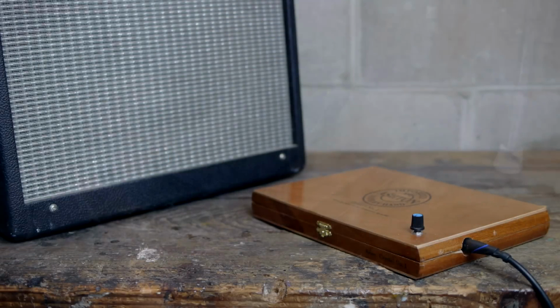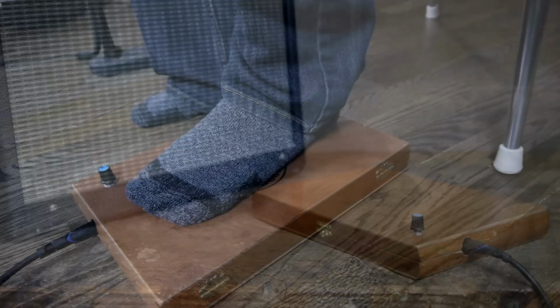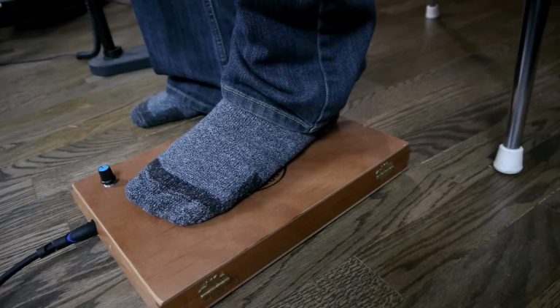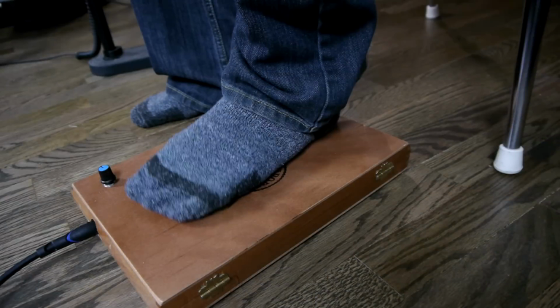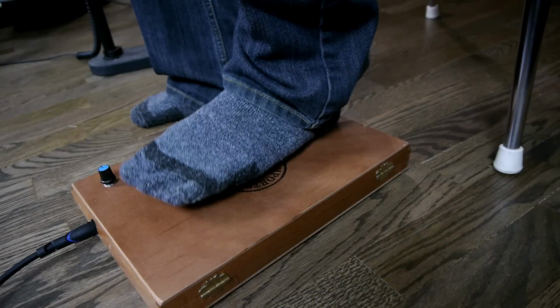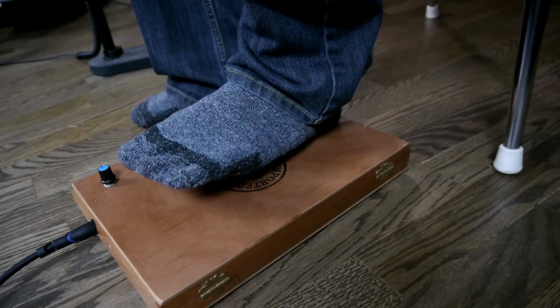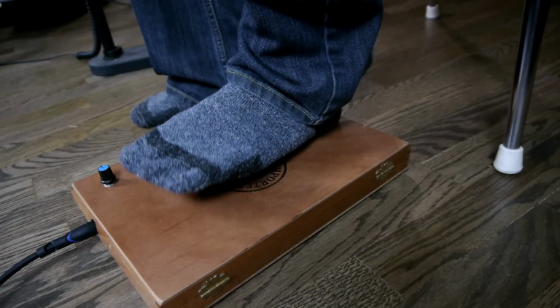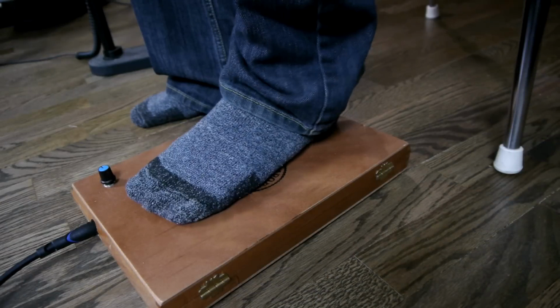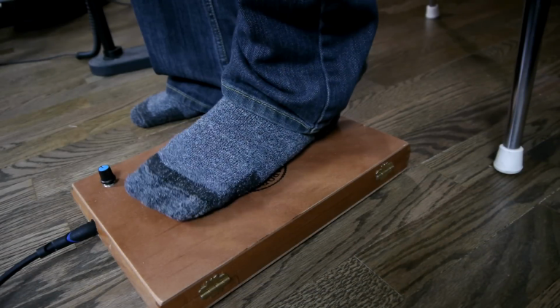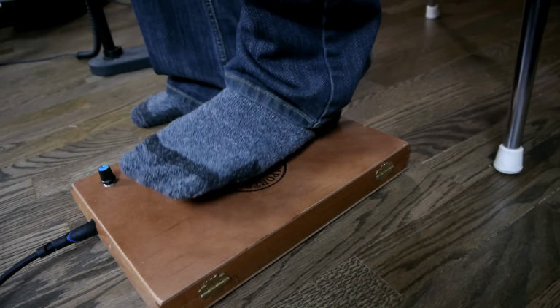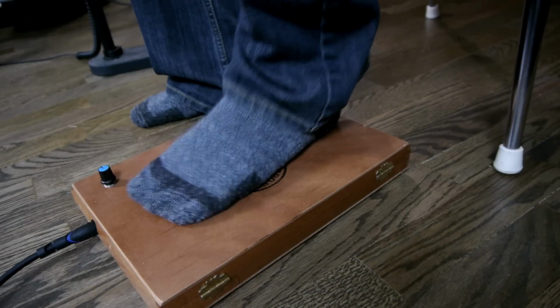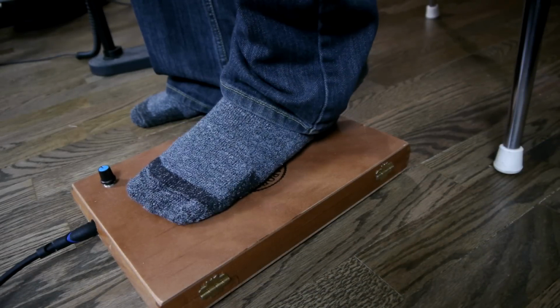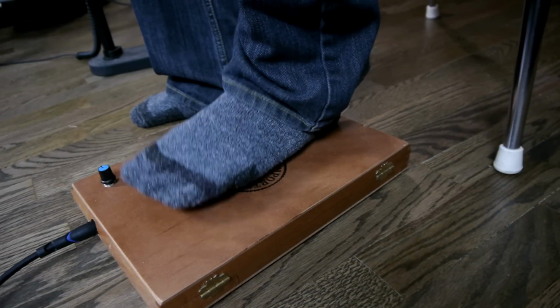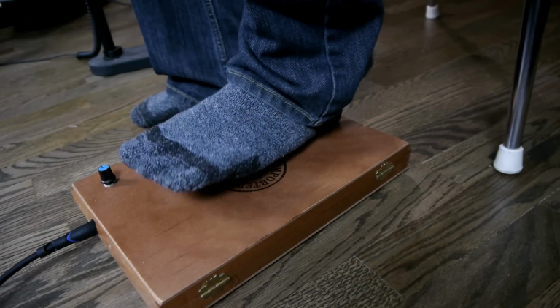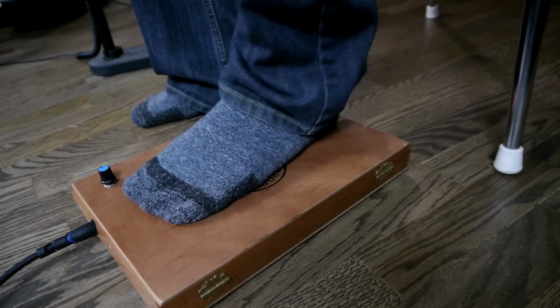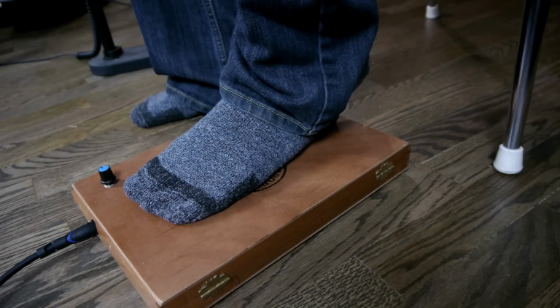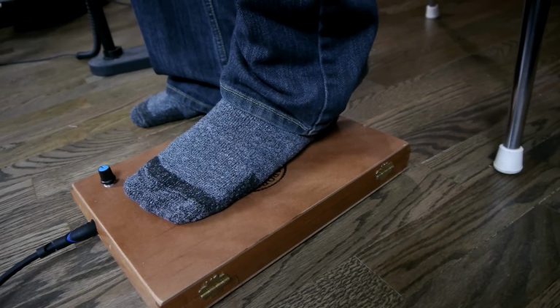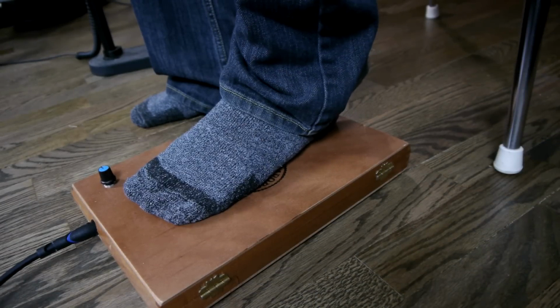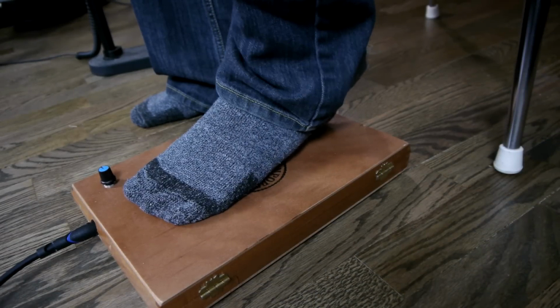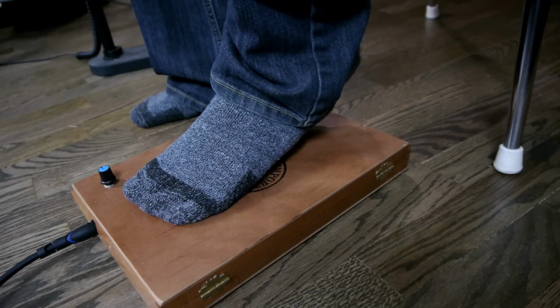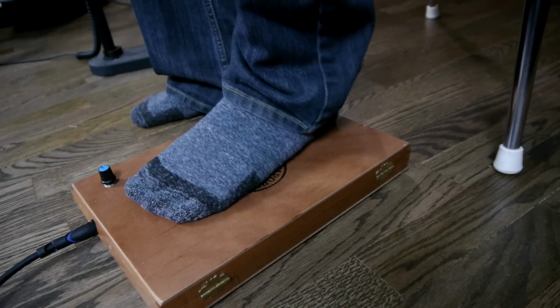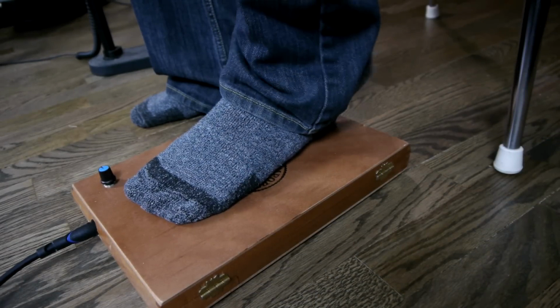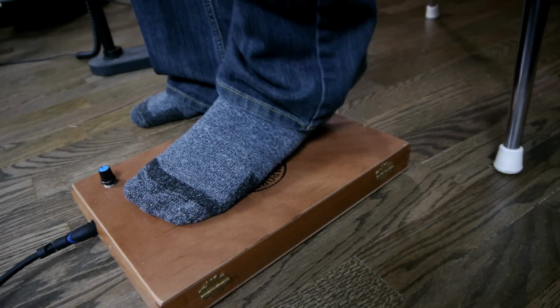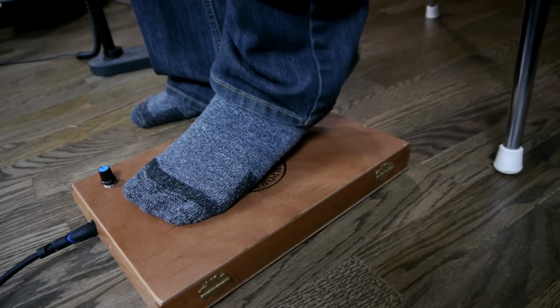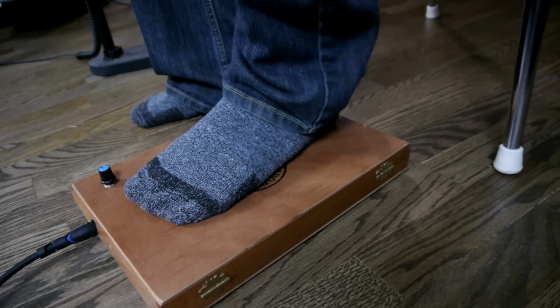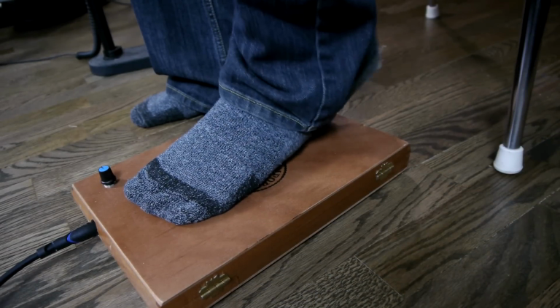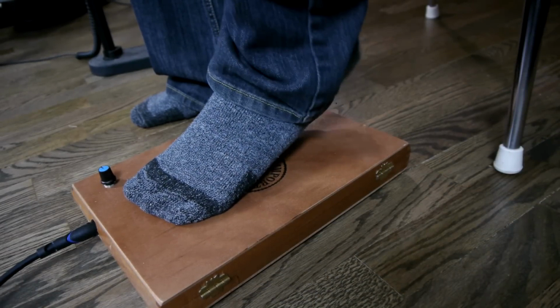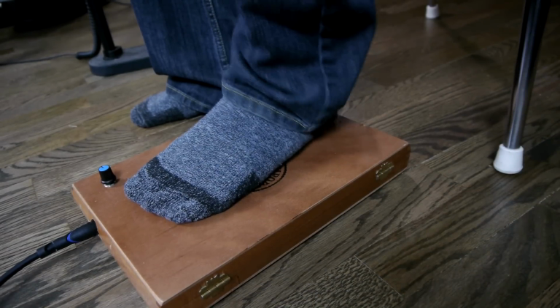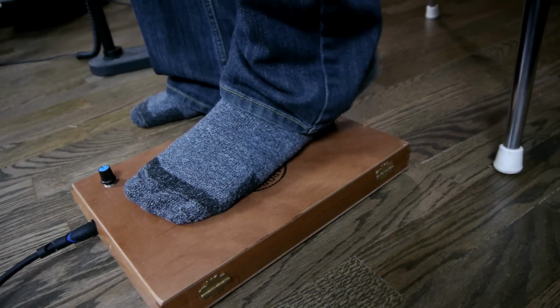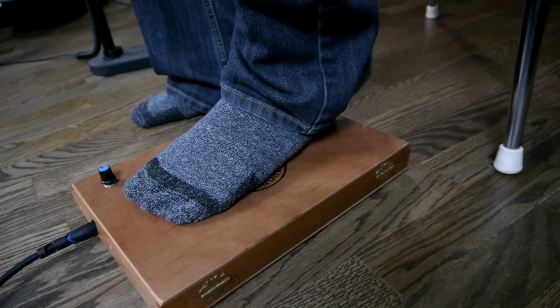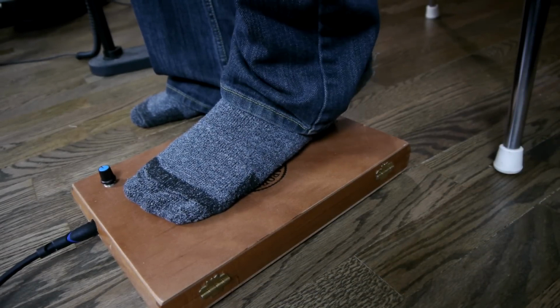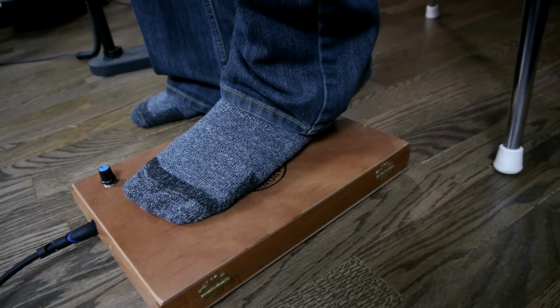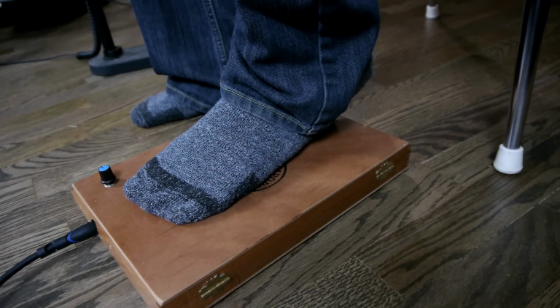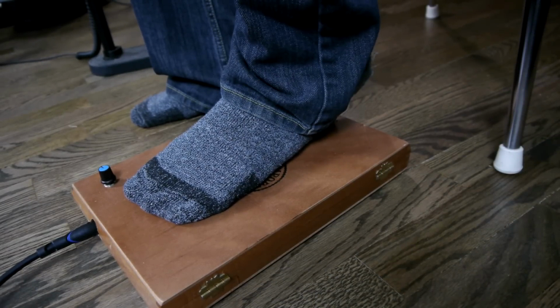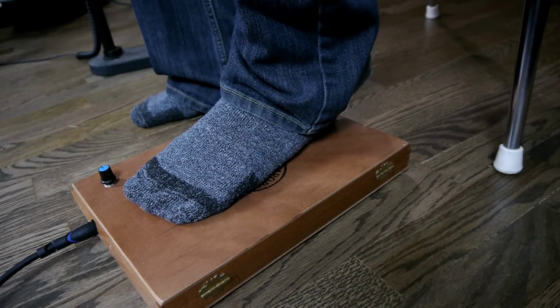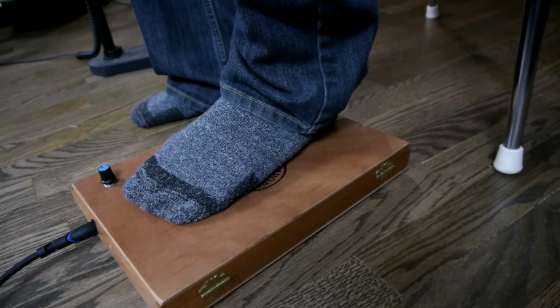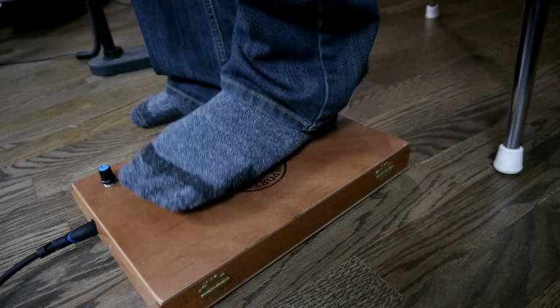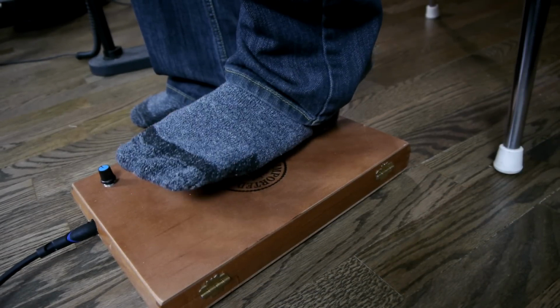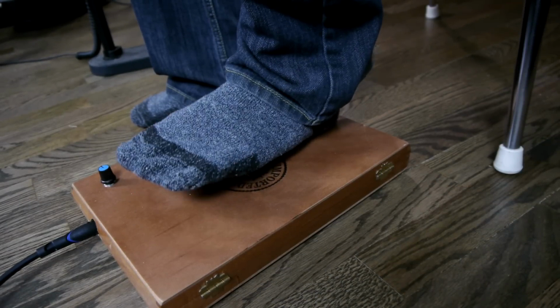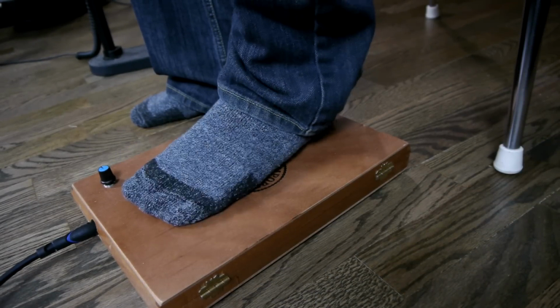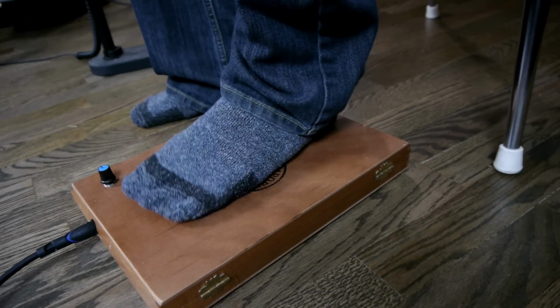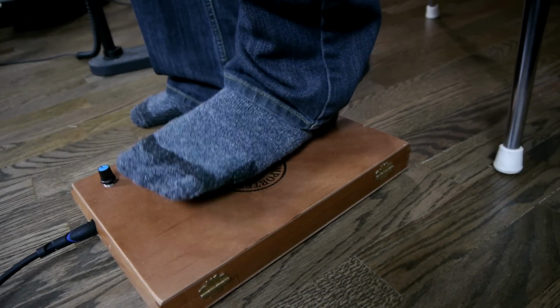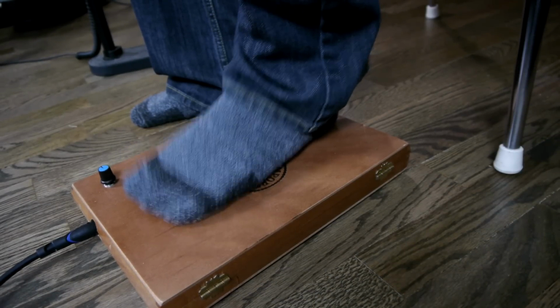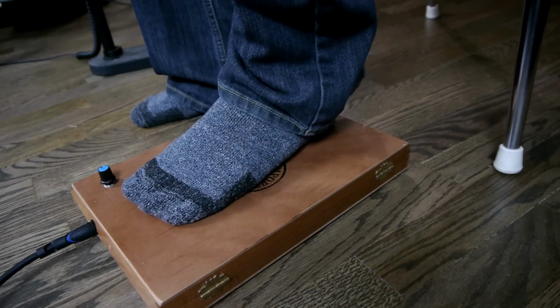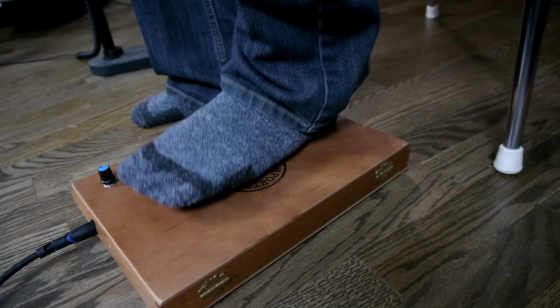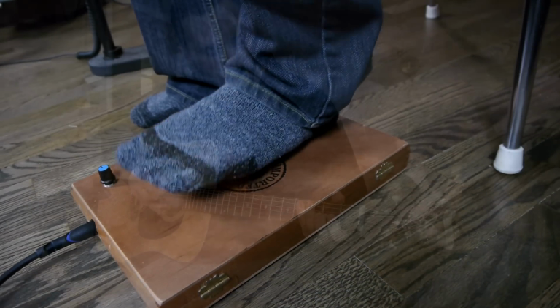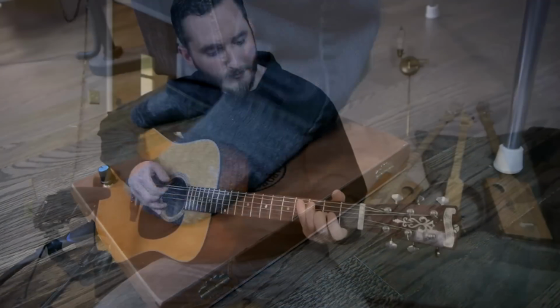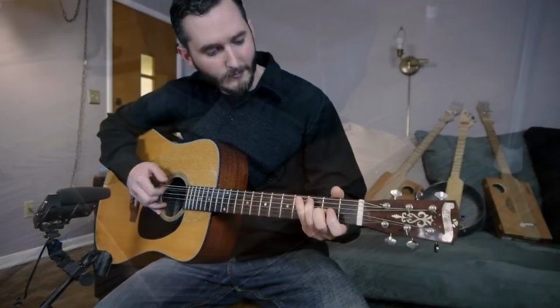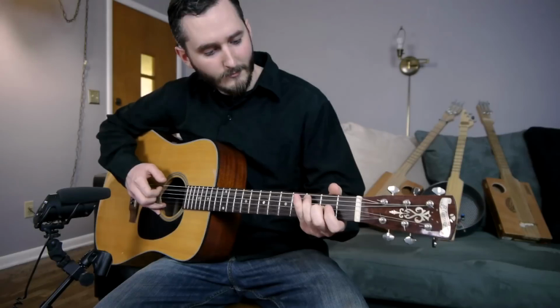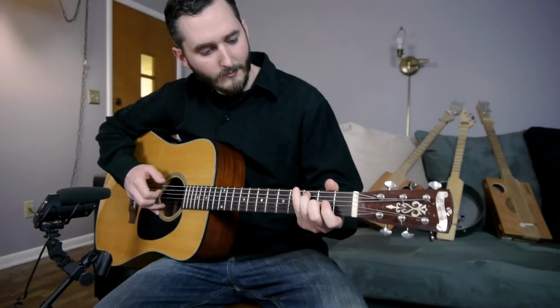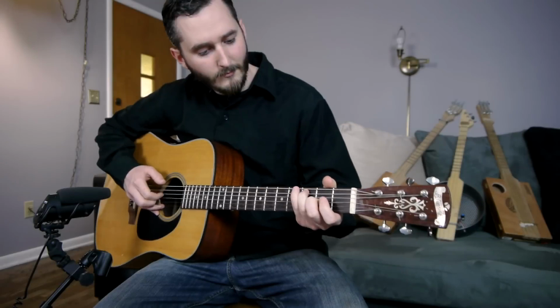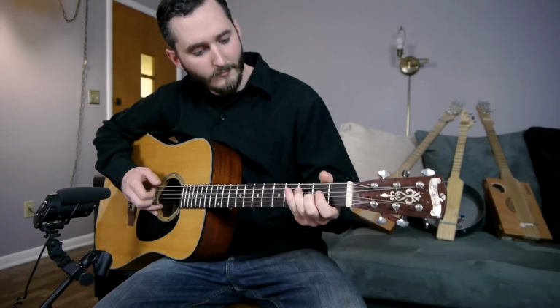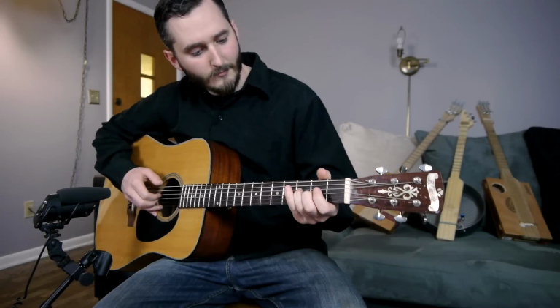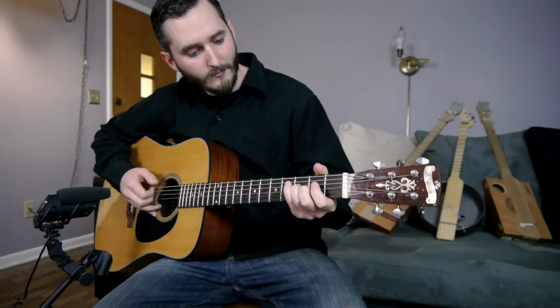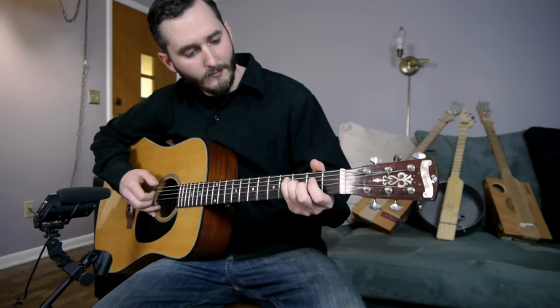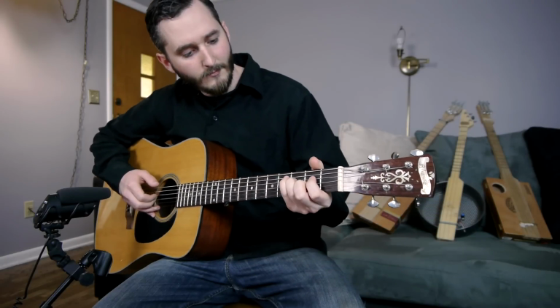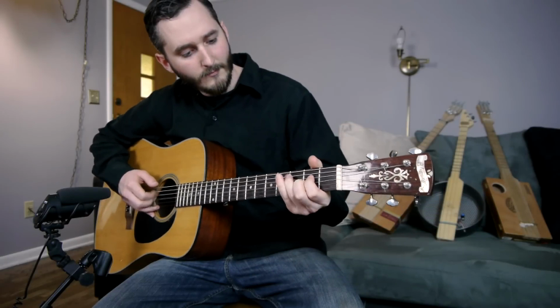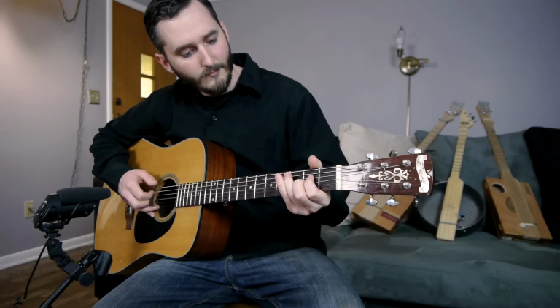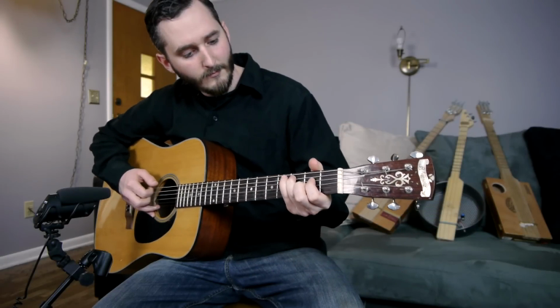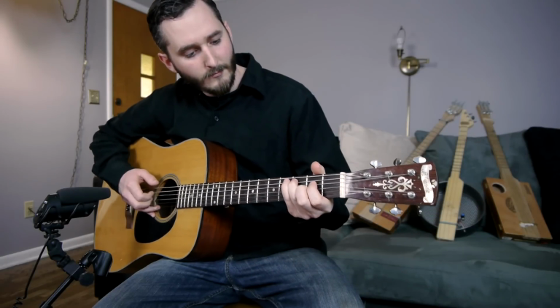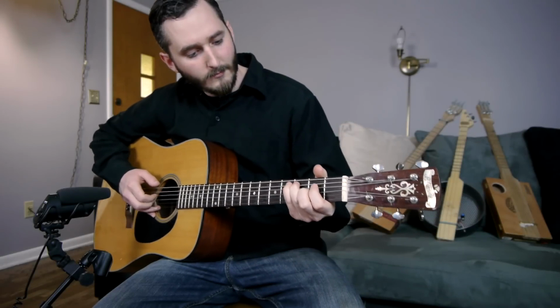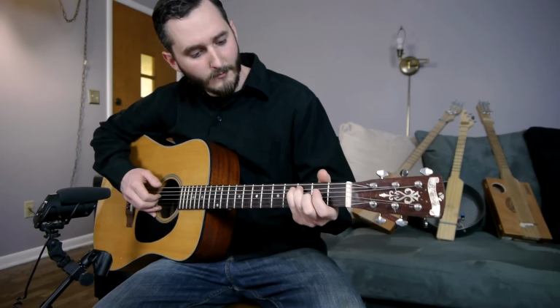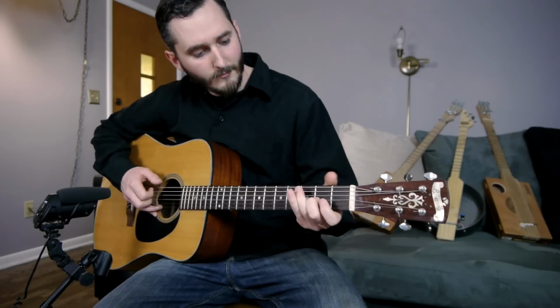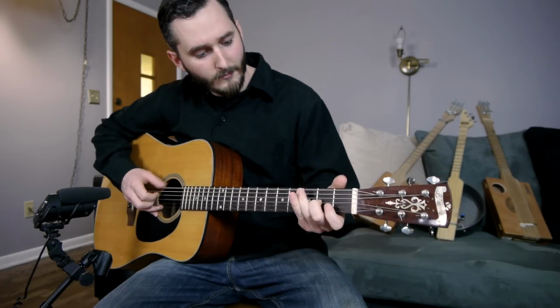I like to play wearing socks as it creates a nice soft bassy sound. Wearing shoes is fine also, it'll just make a different tone.